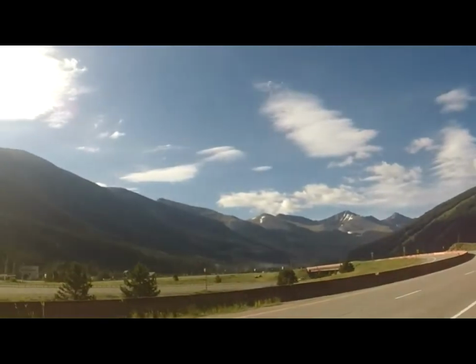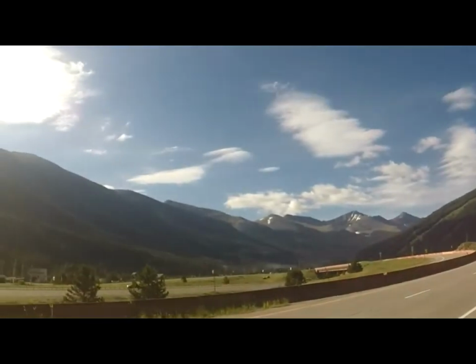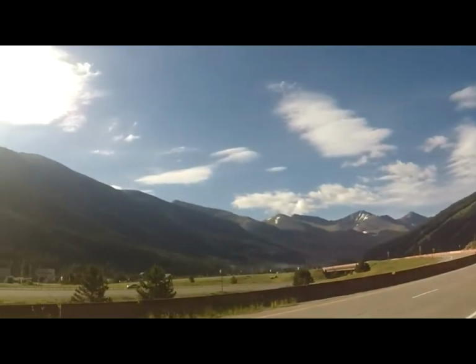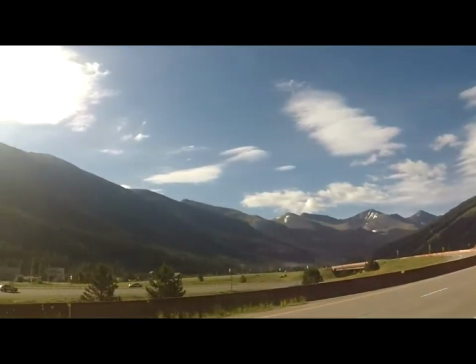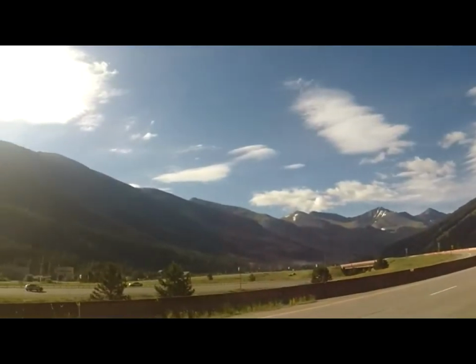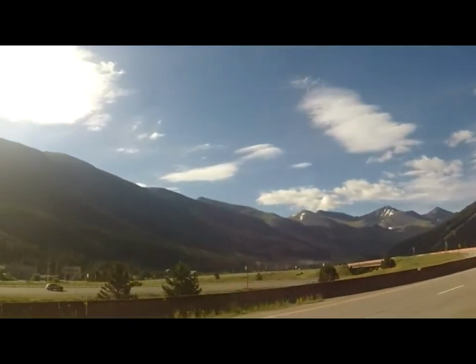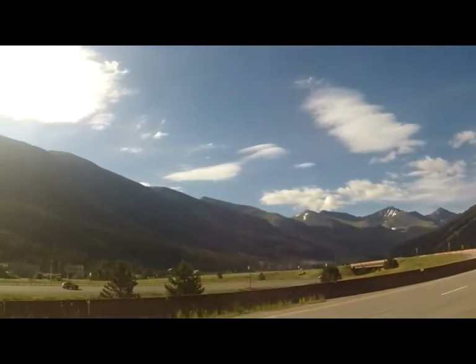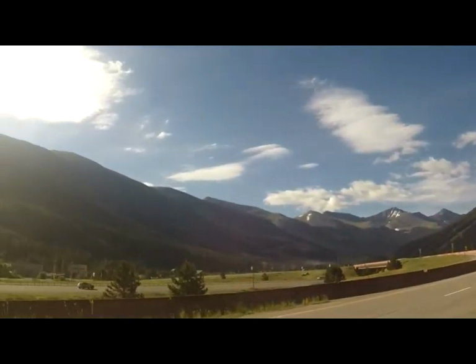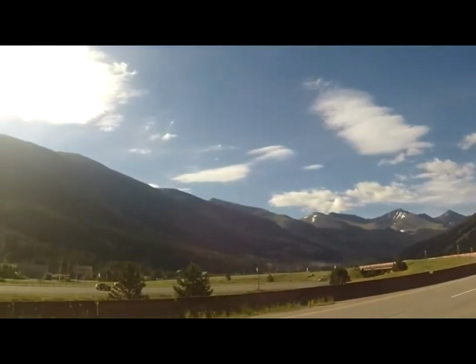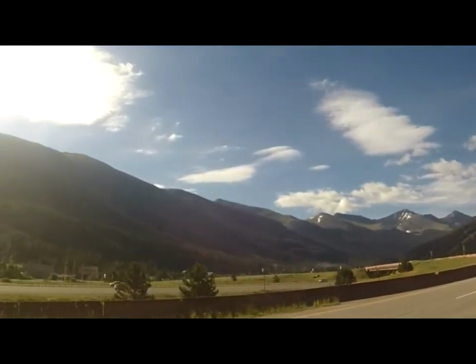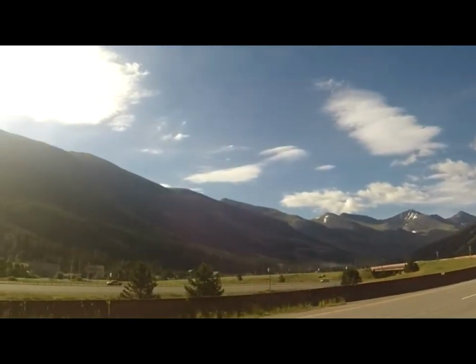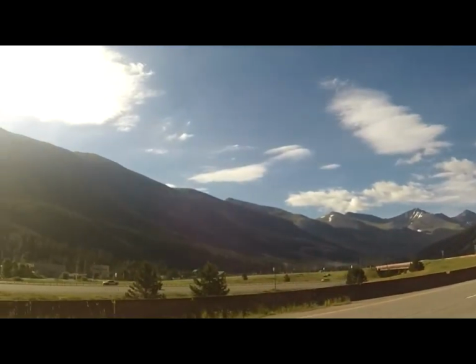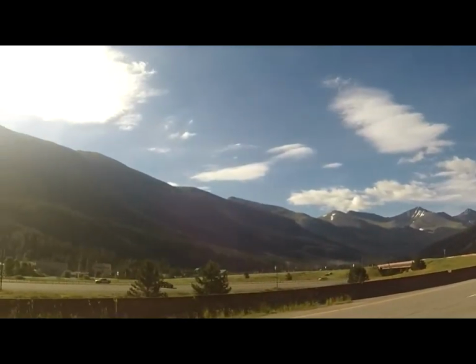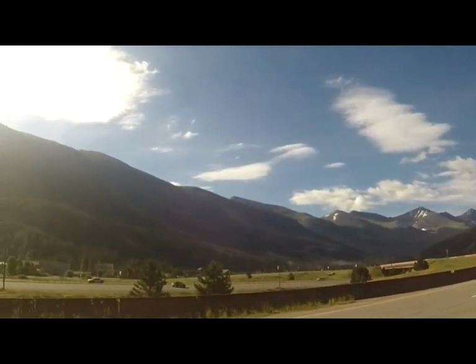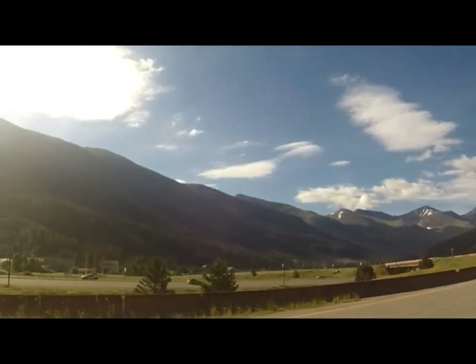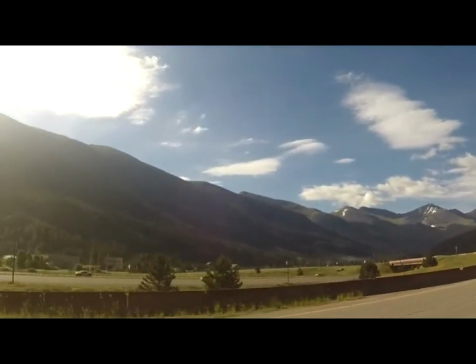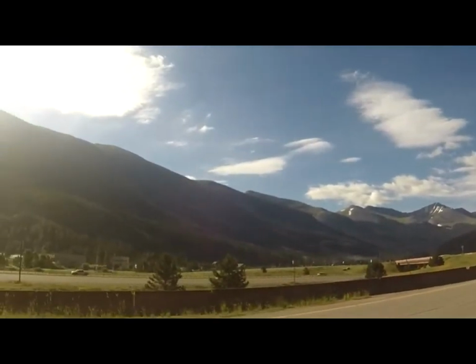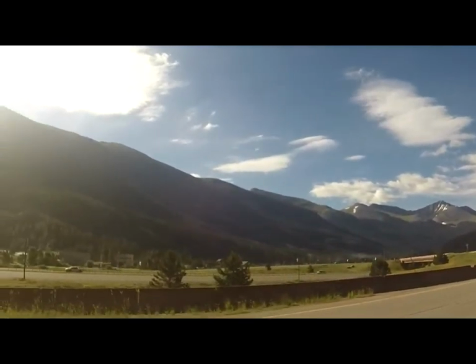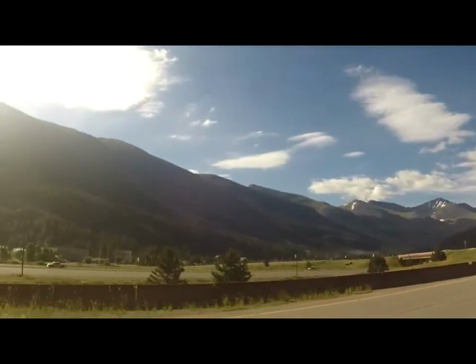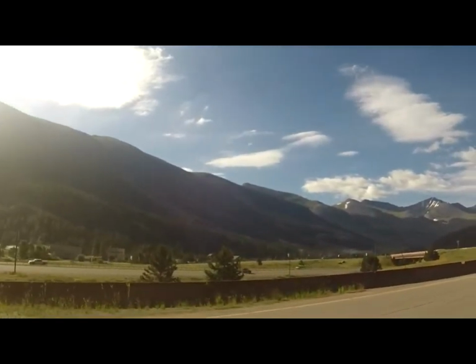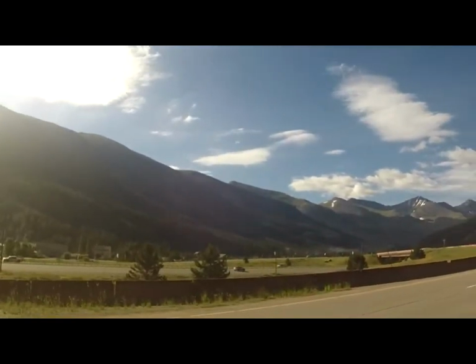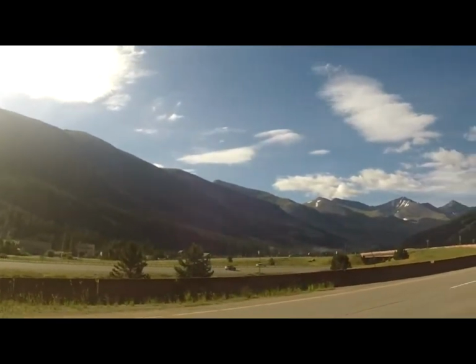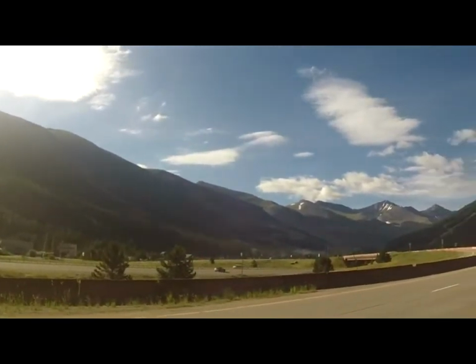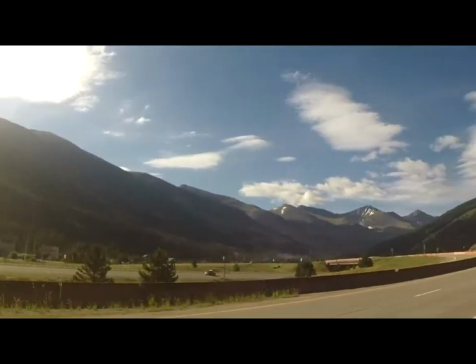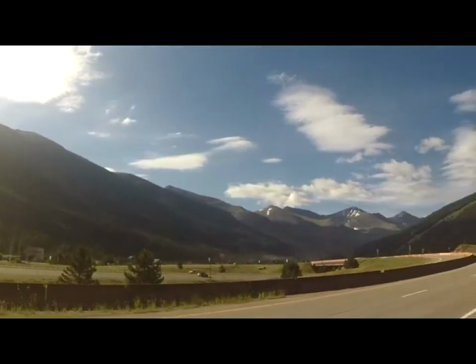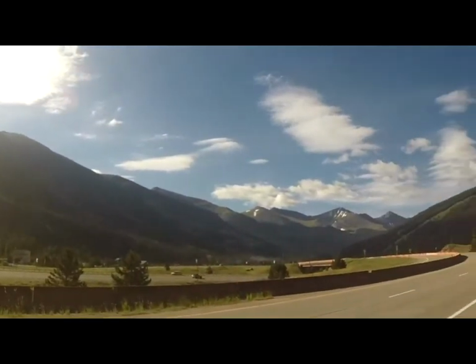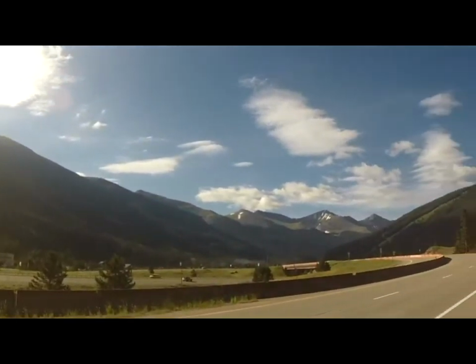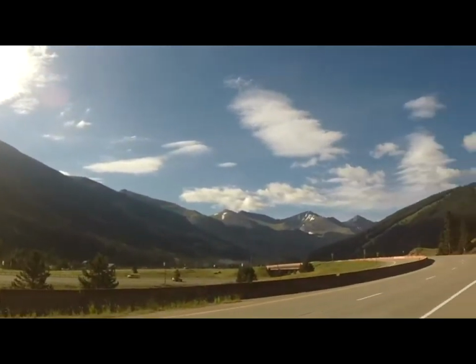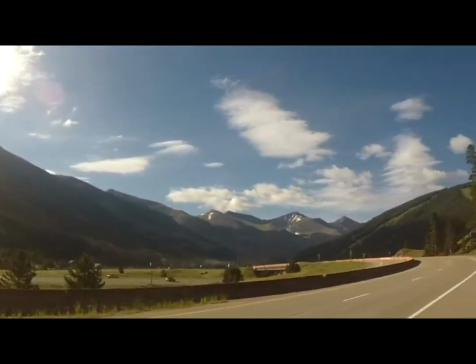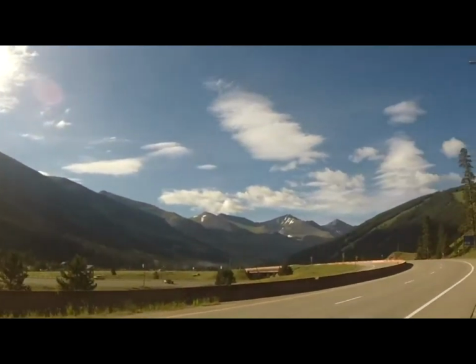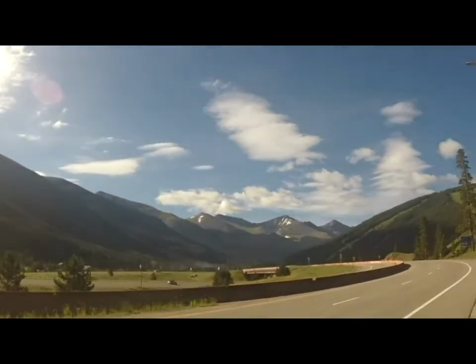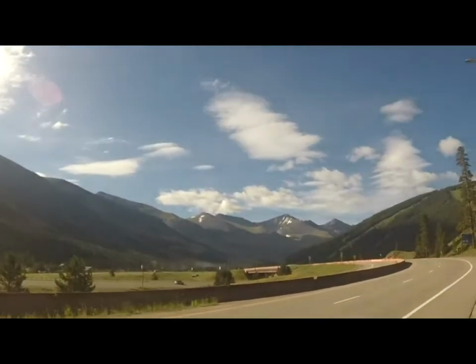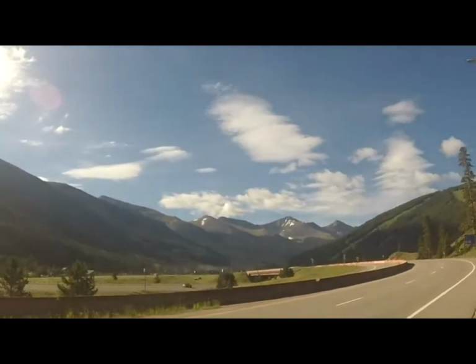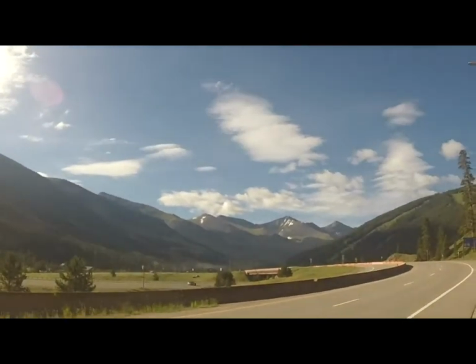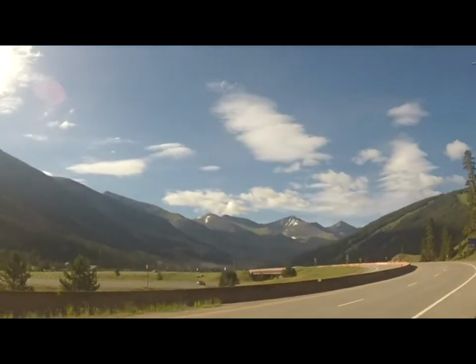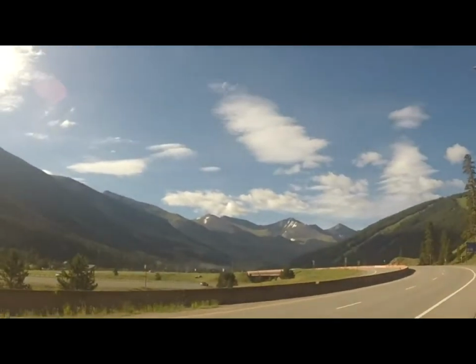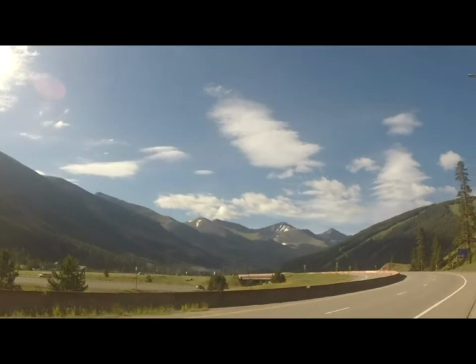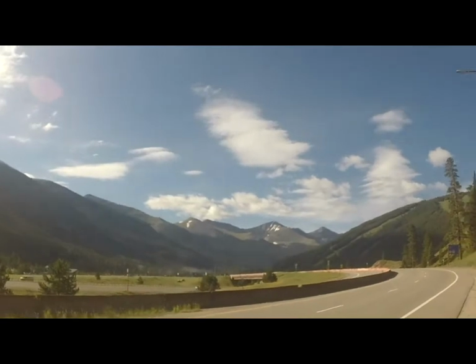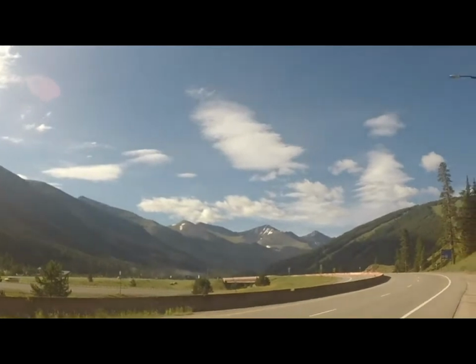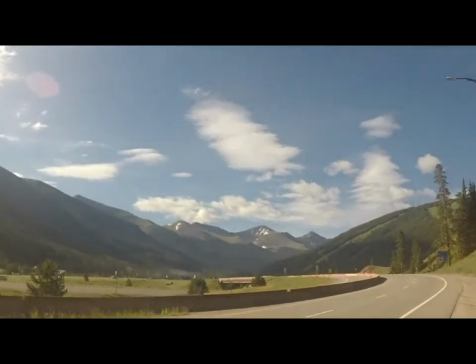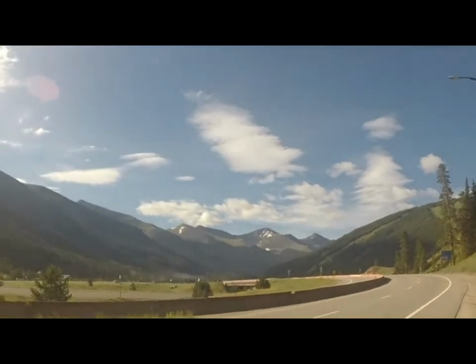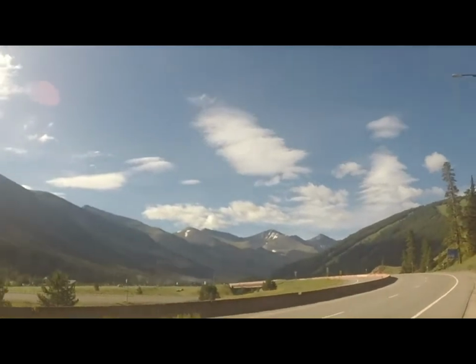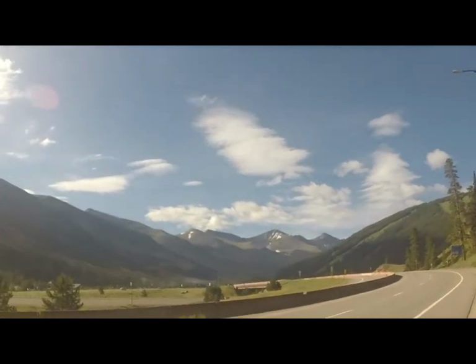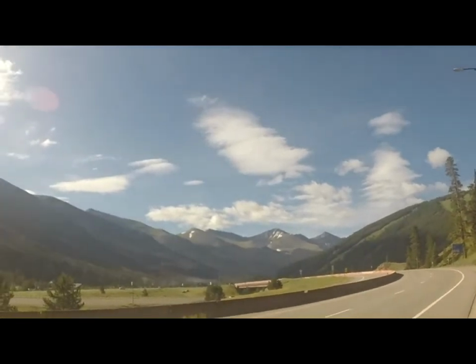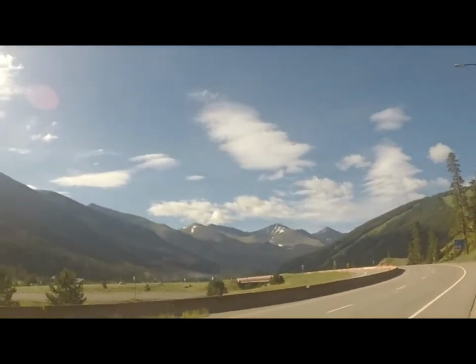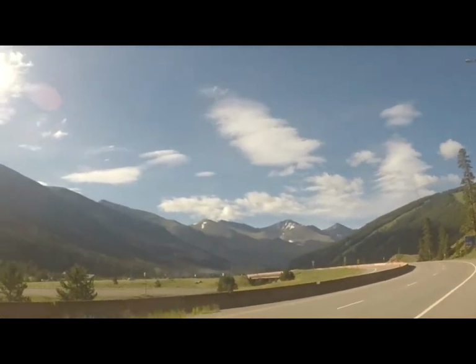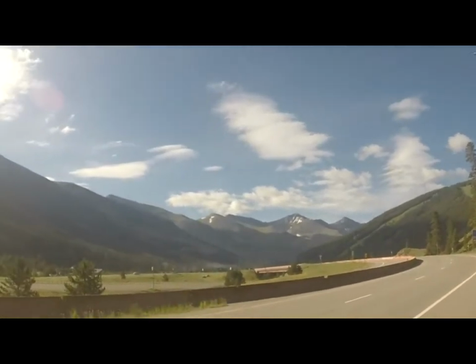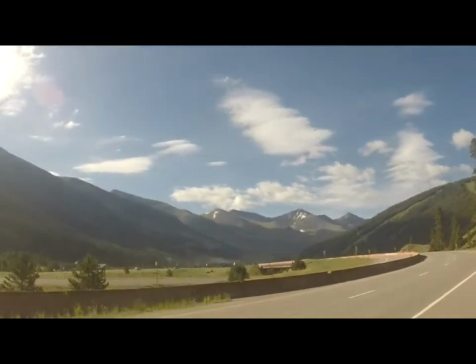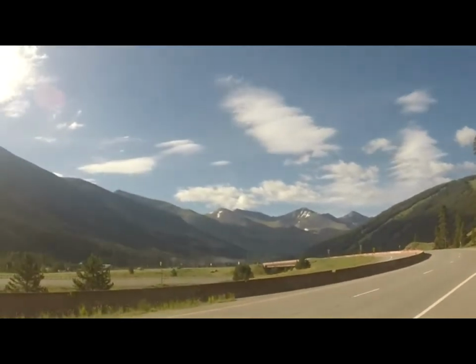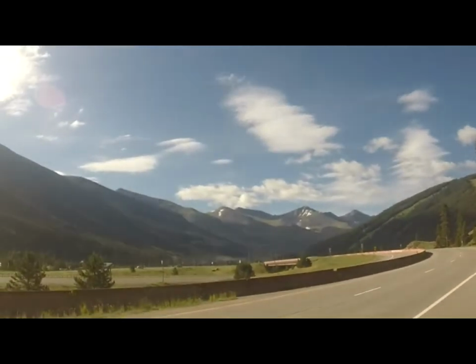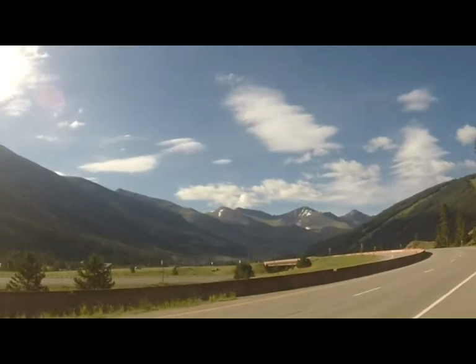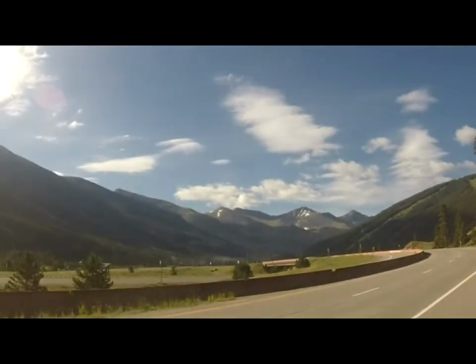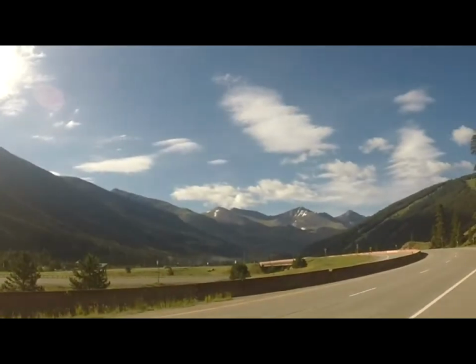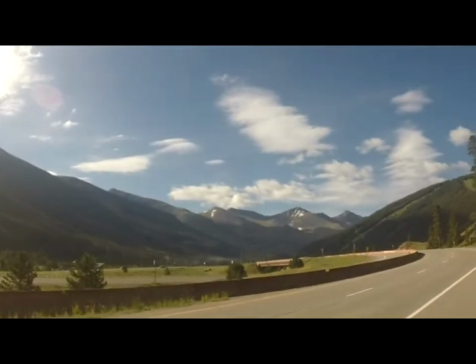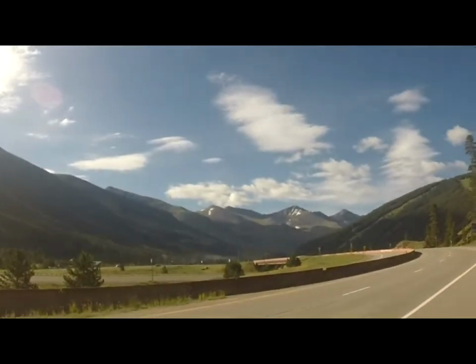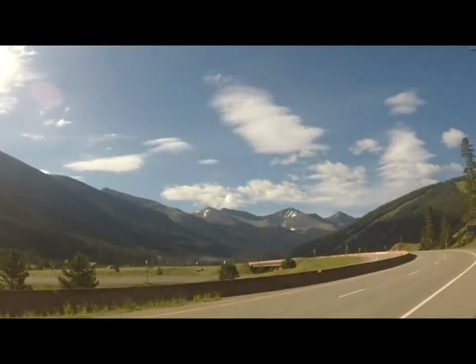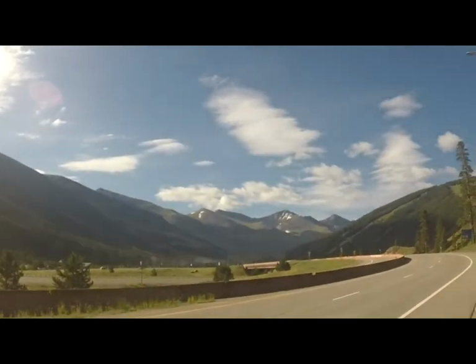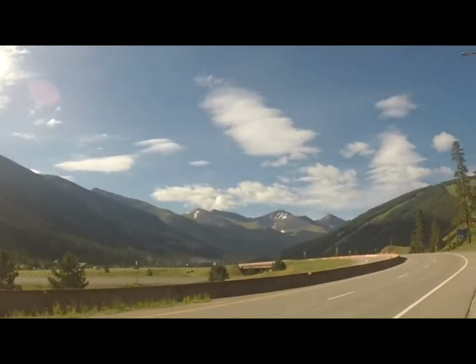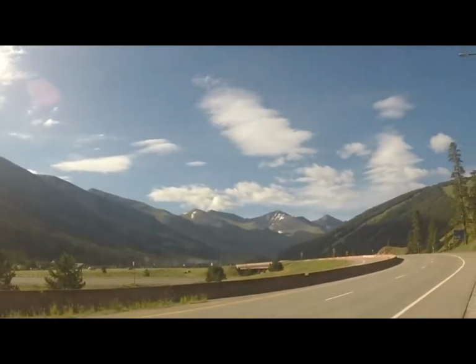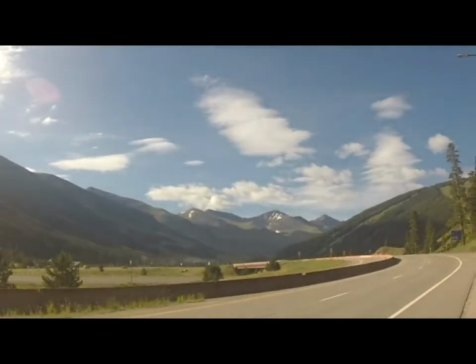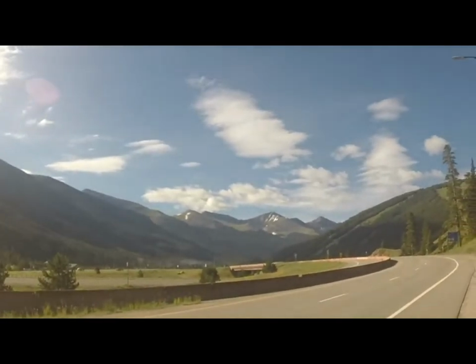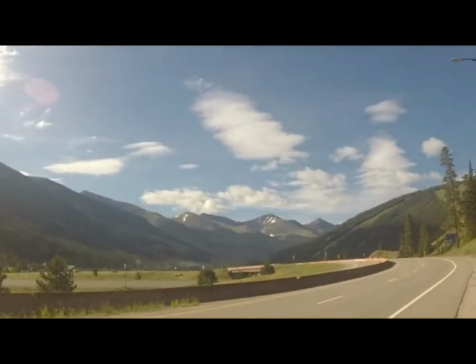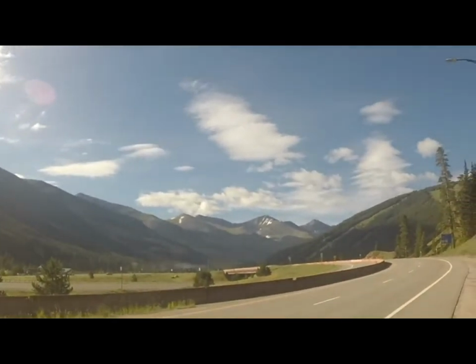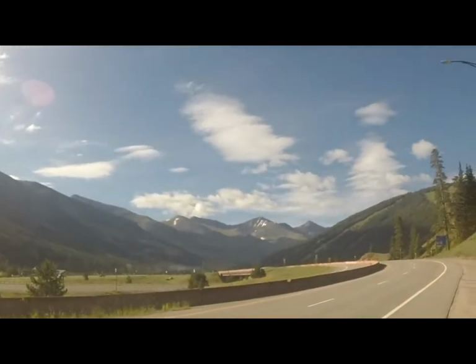Let me see some of the mountains here. Little snow caps on them, still some snow up in the higher elevations.